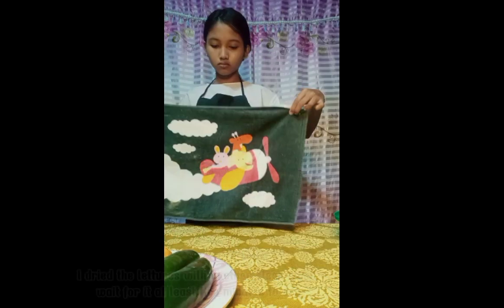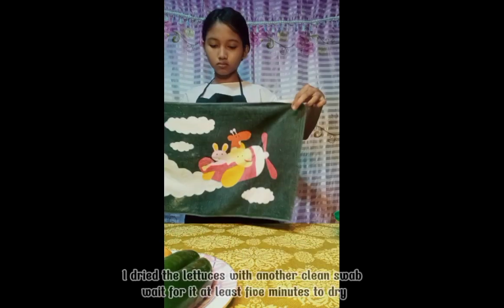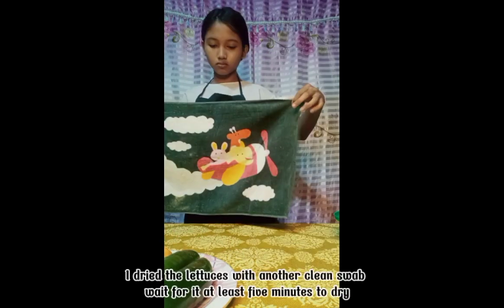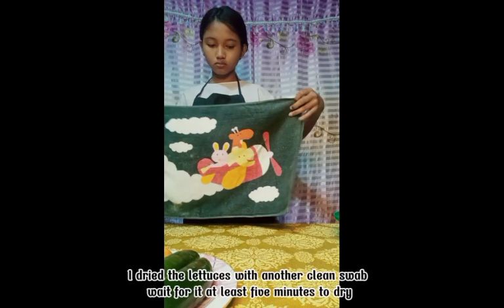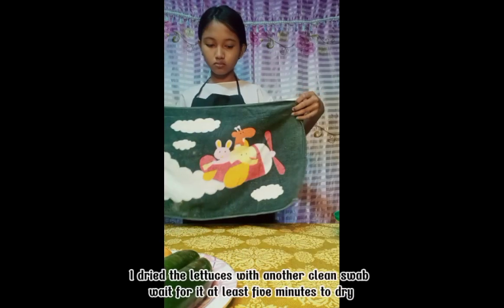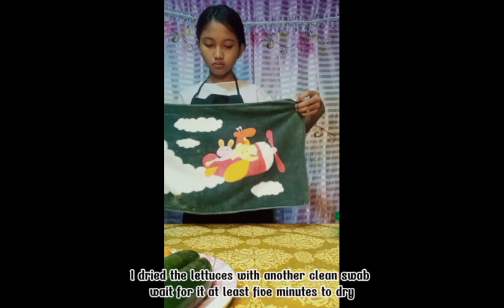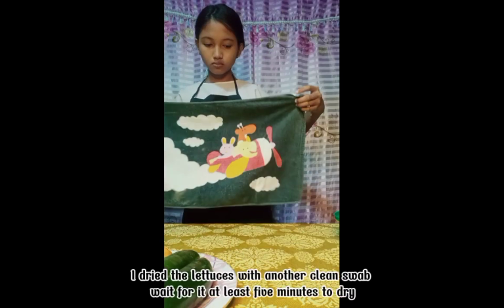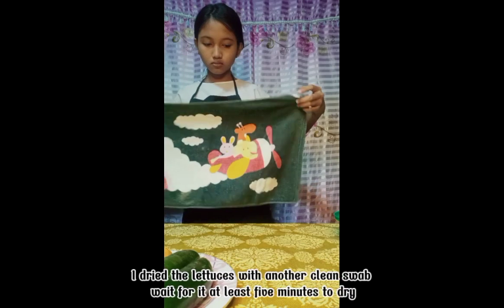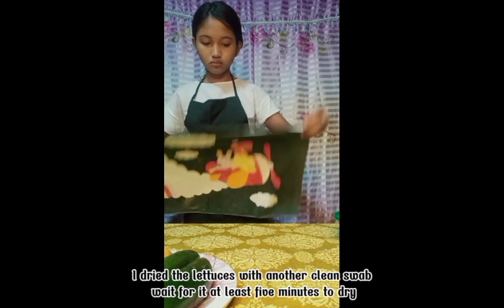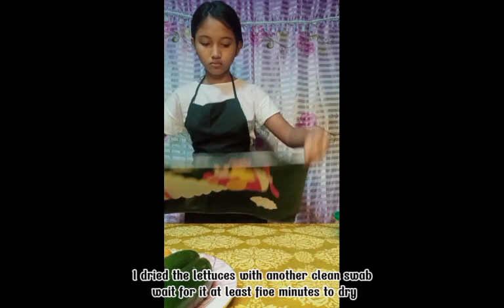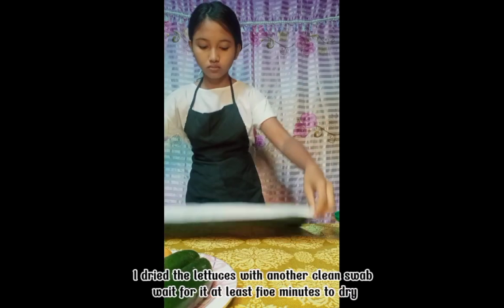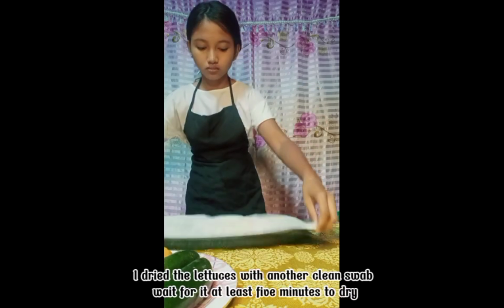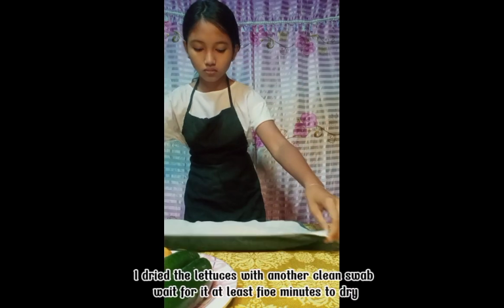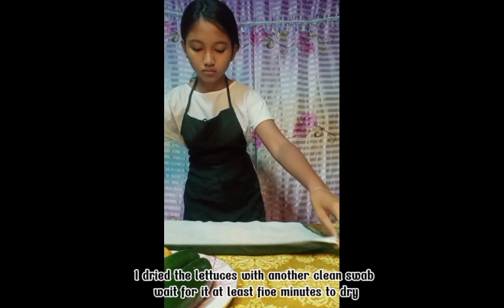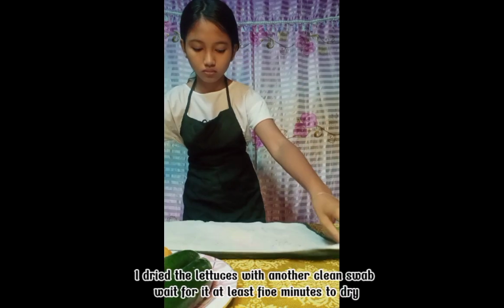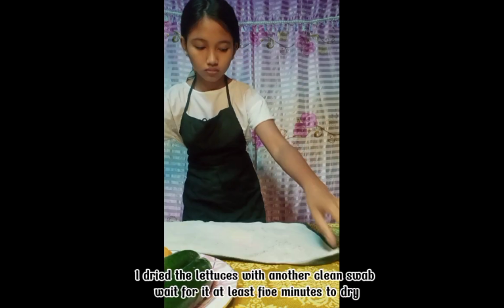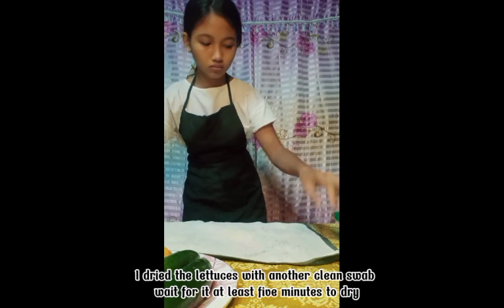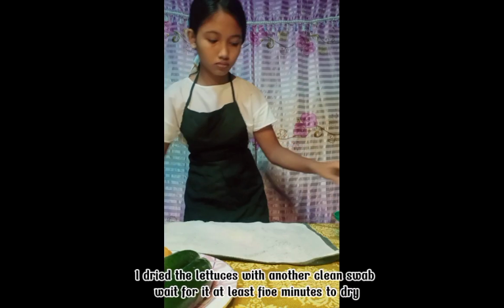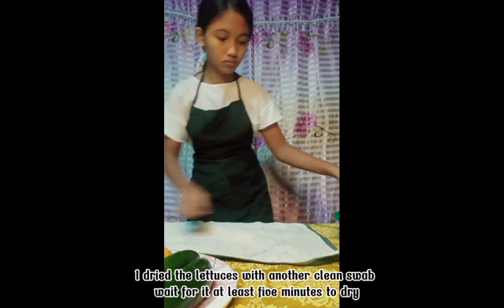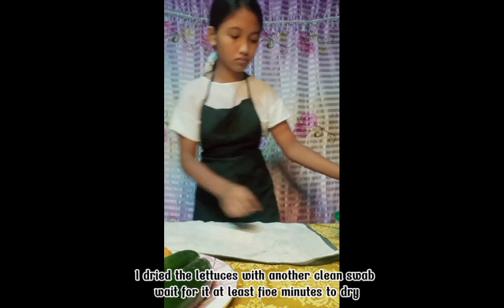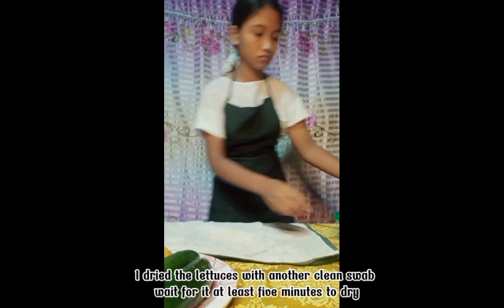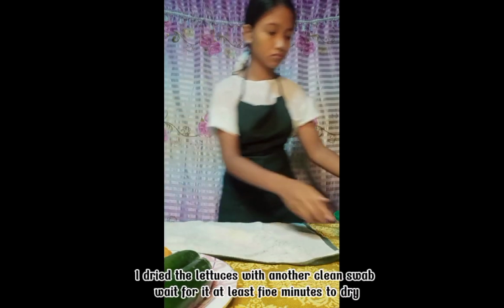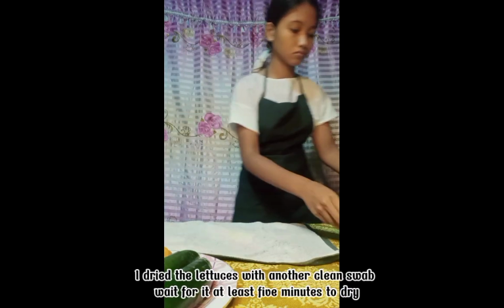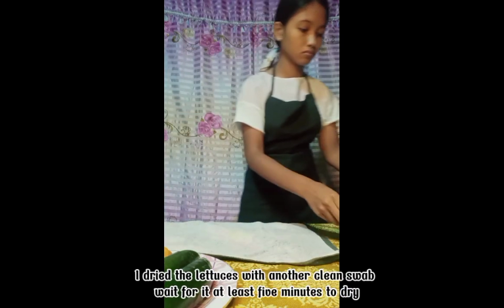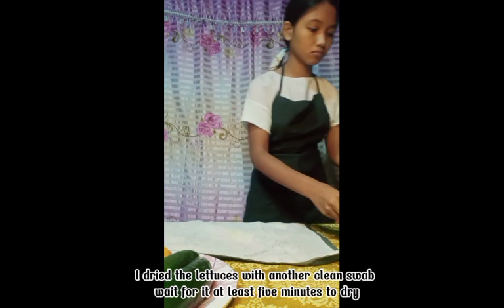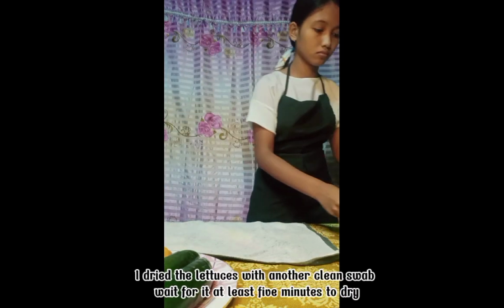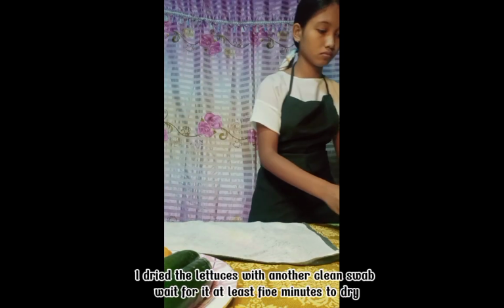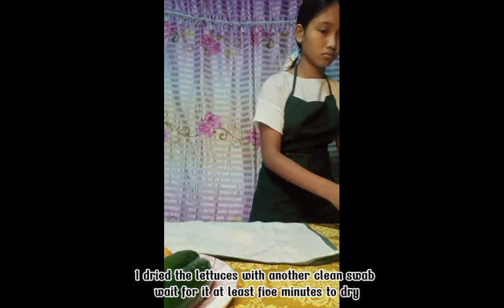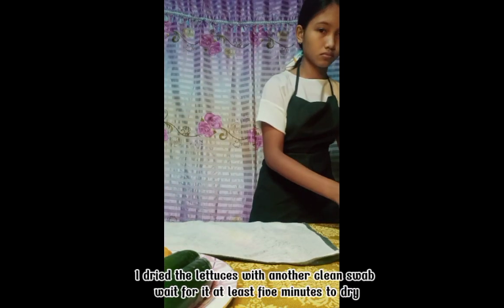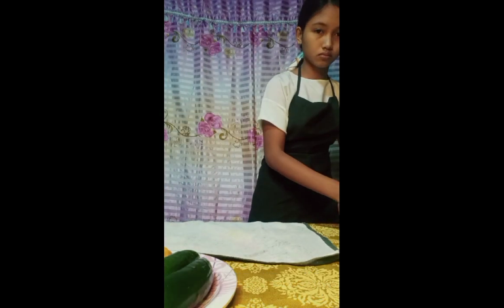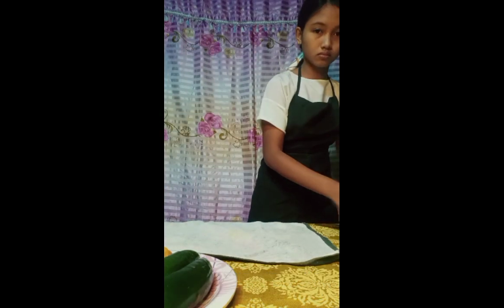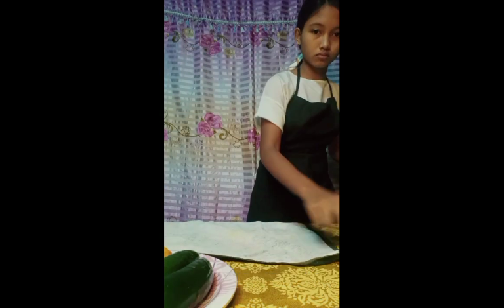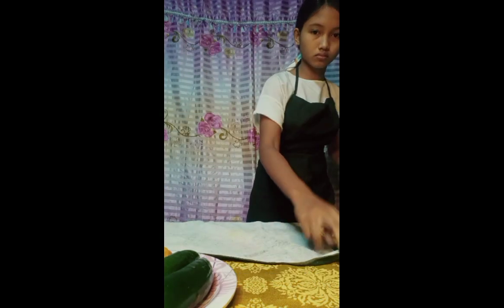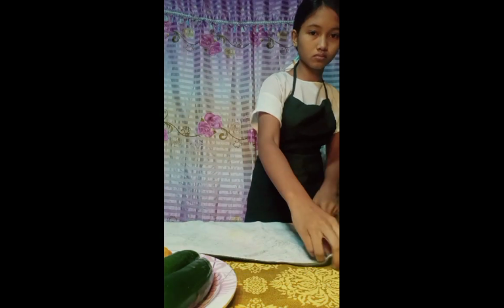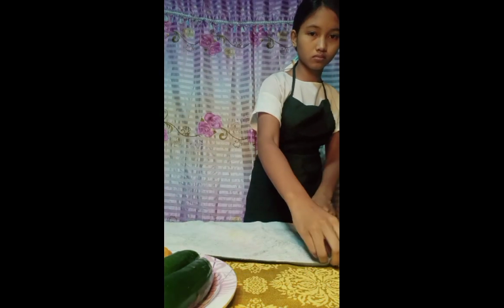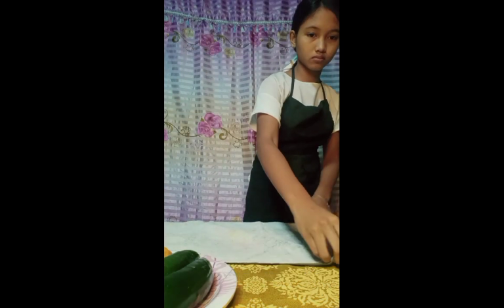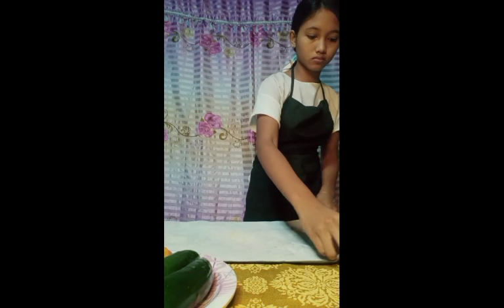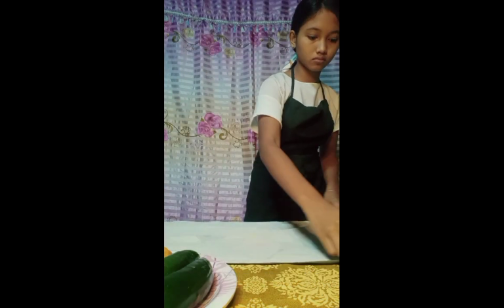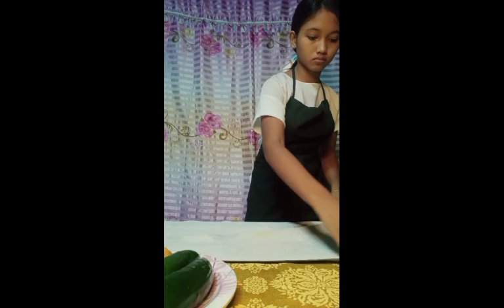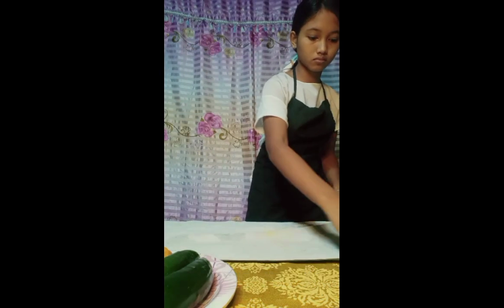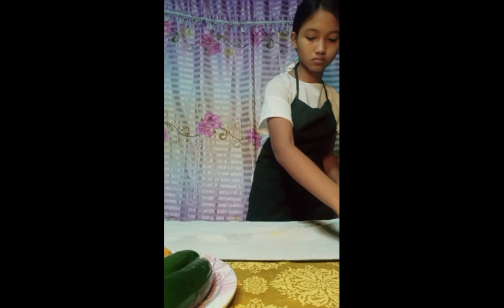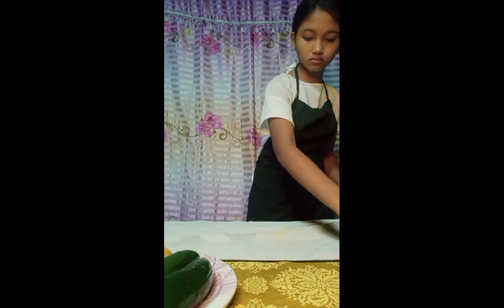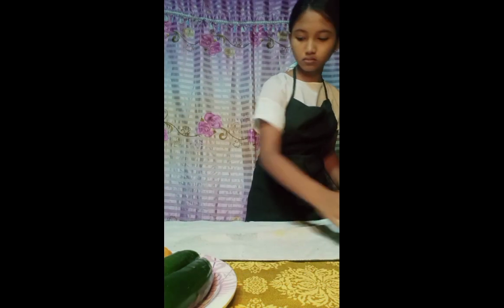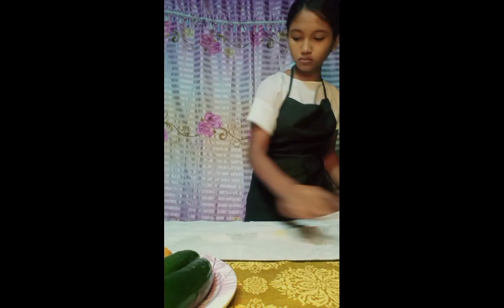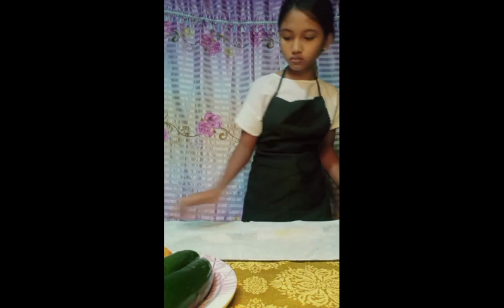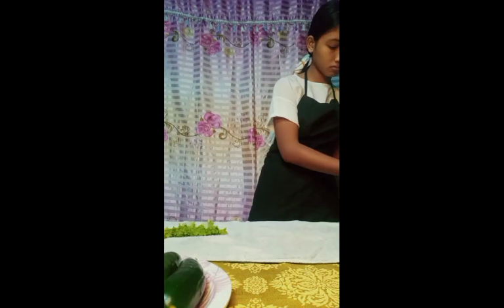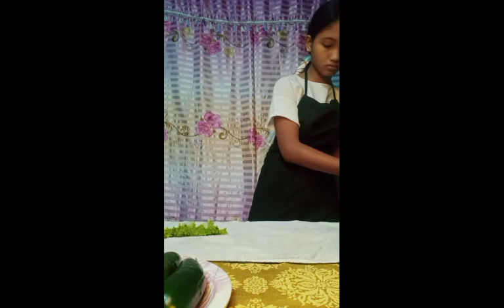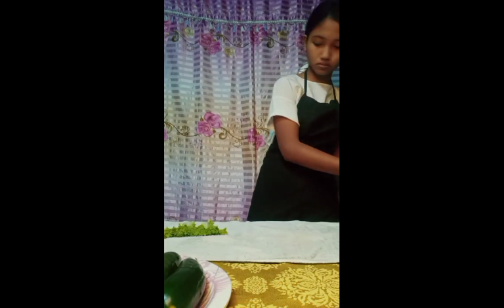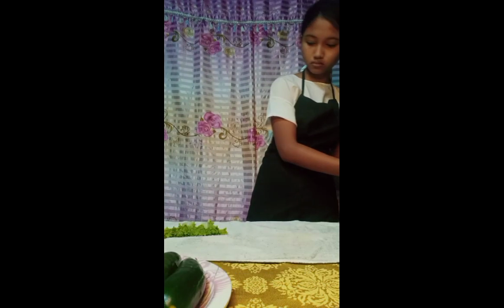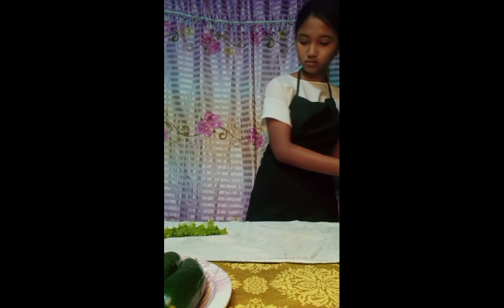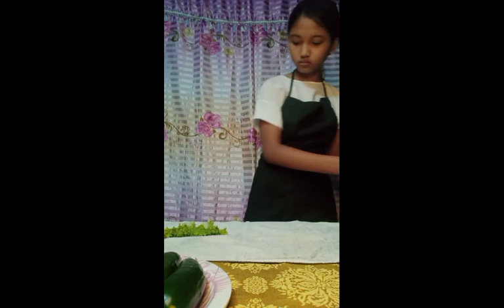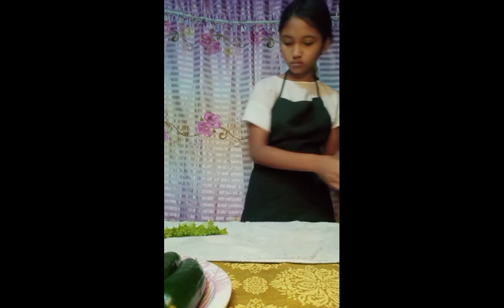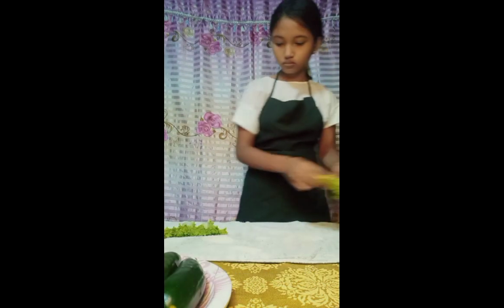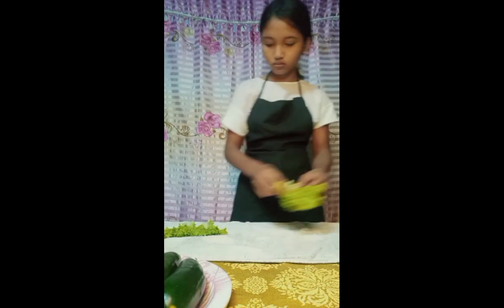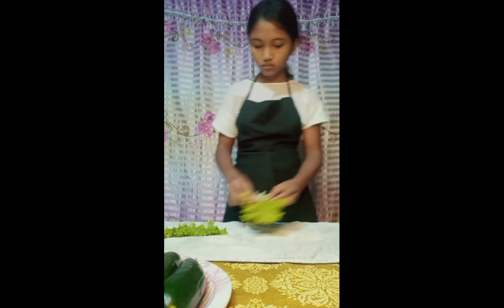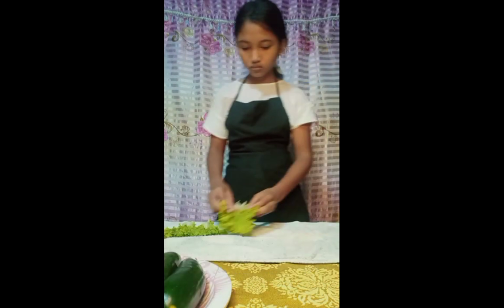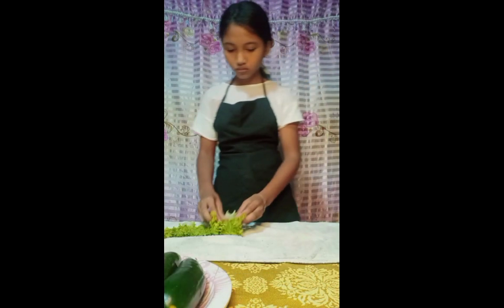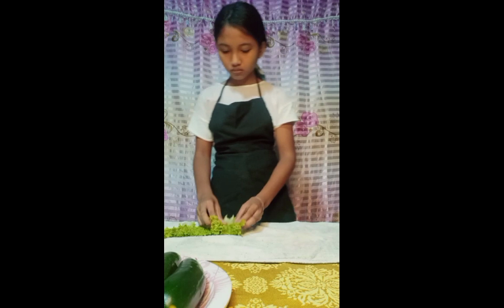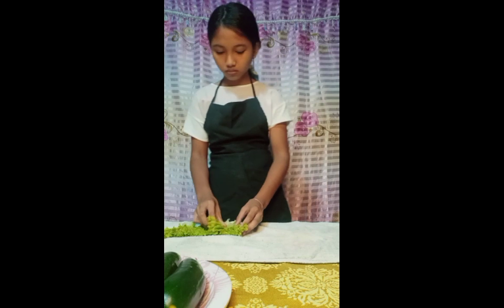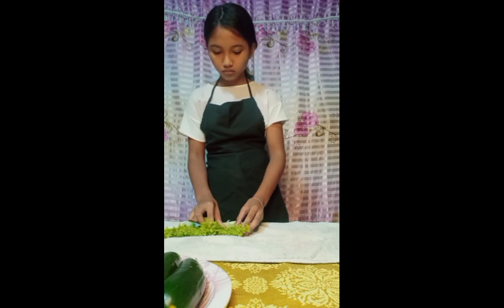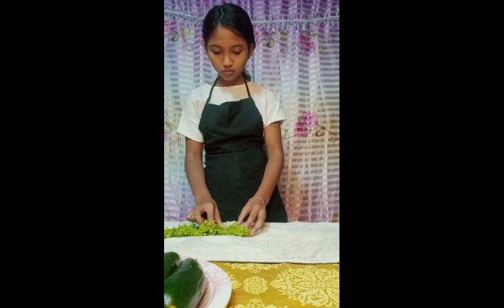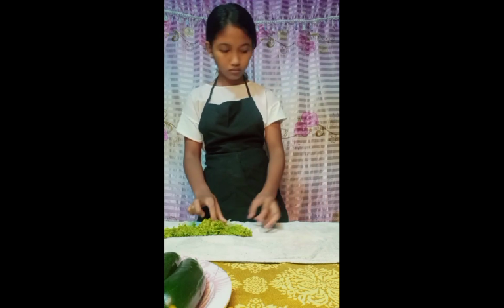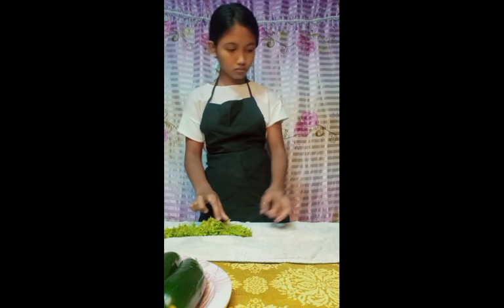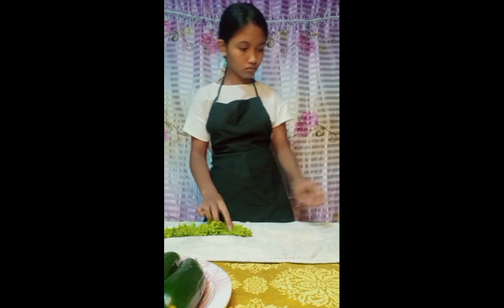I dried the lettuces with a clean cloth. Wait for it at least 5 minutes to dry.